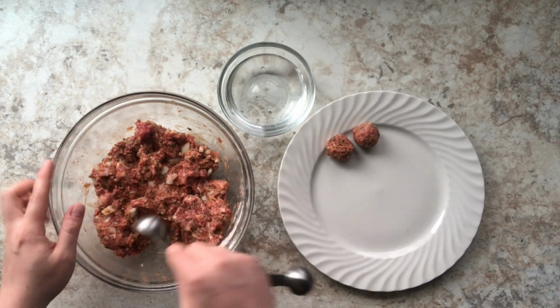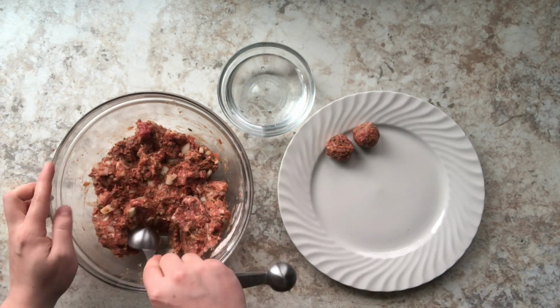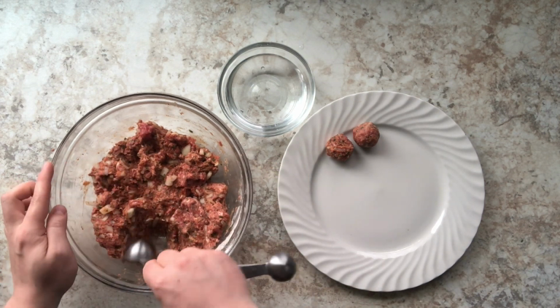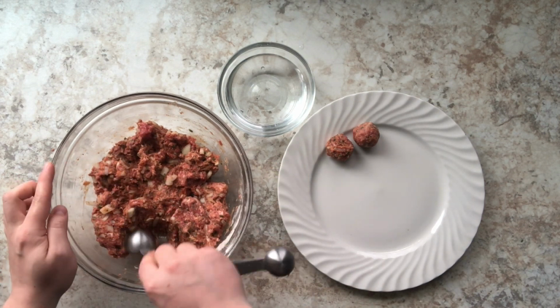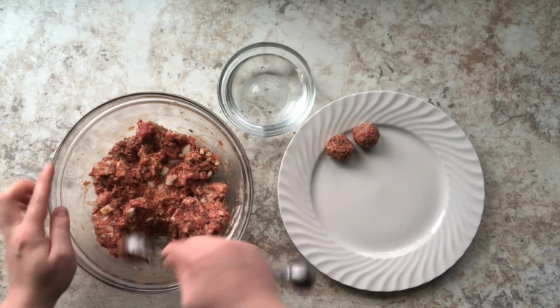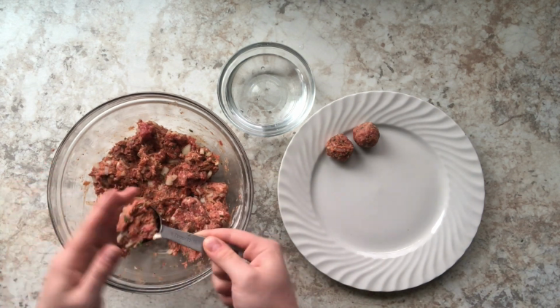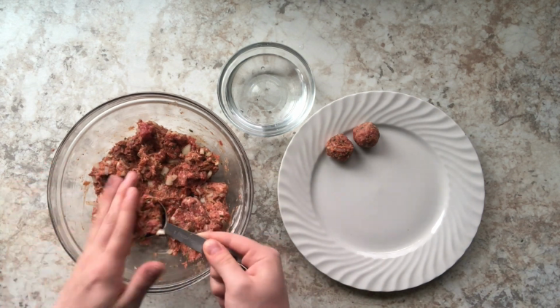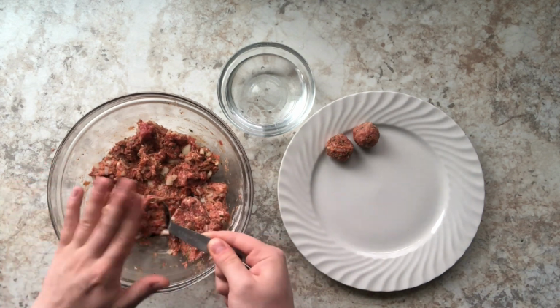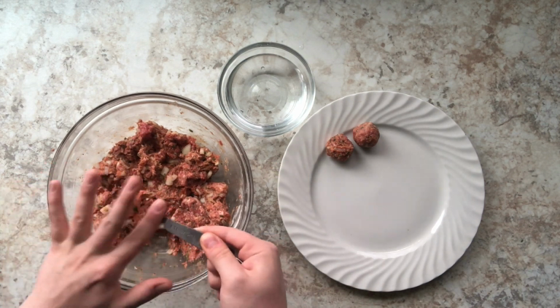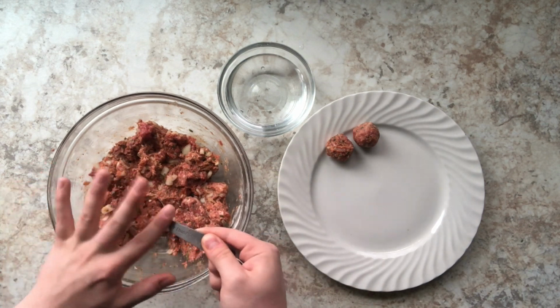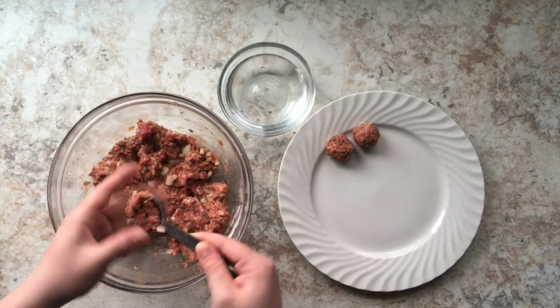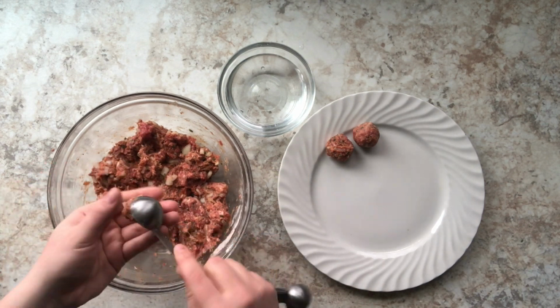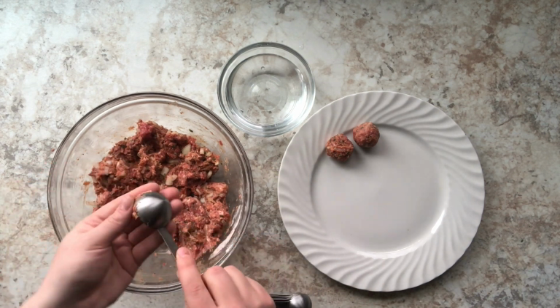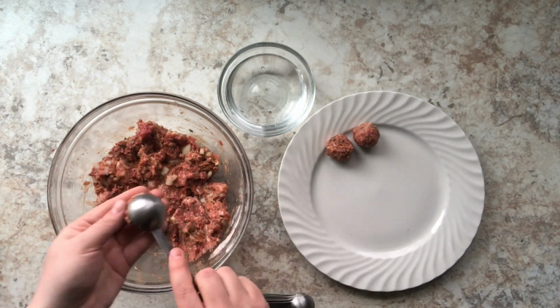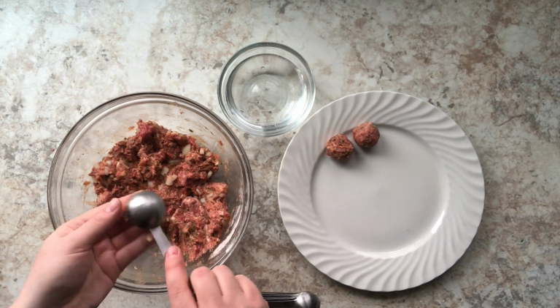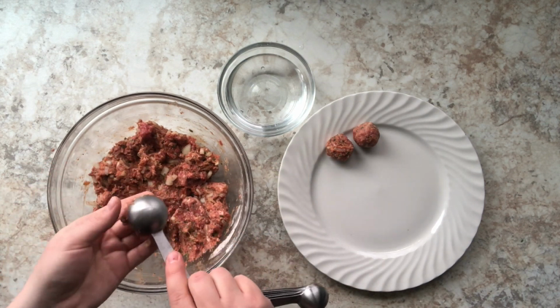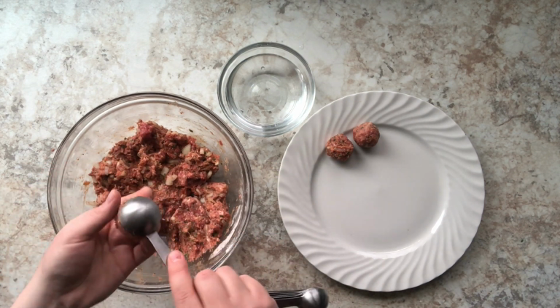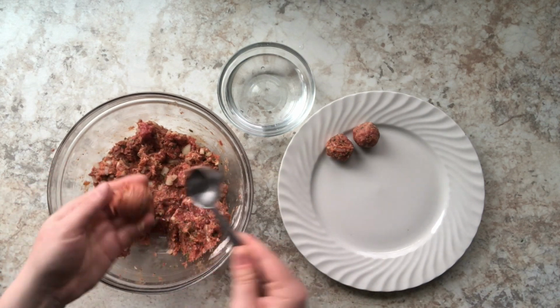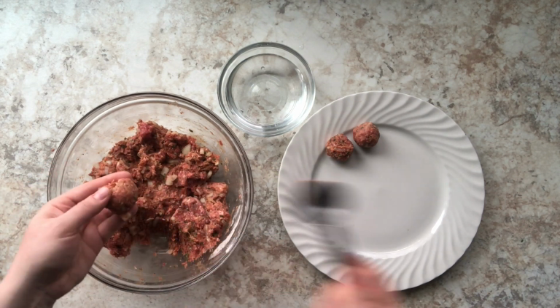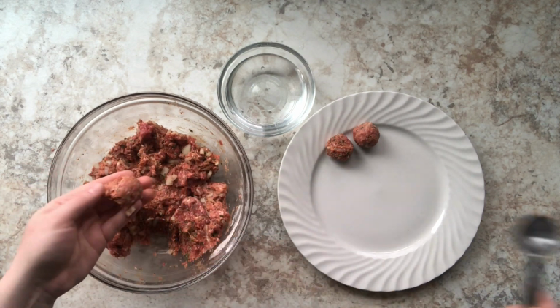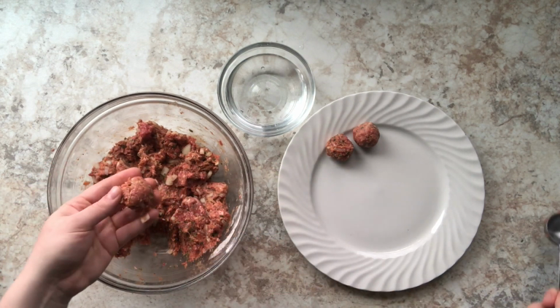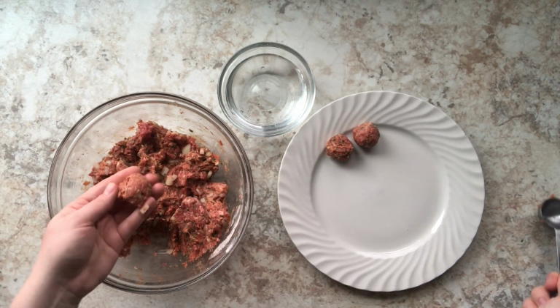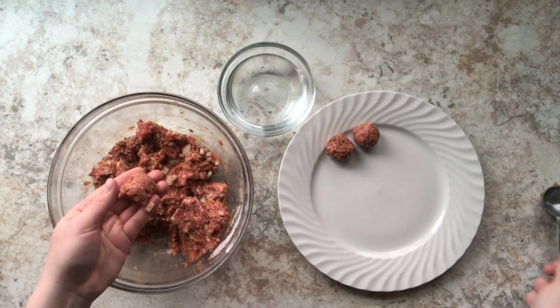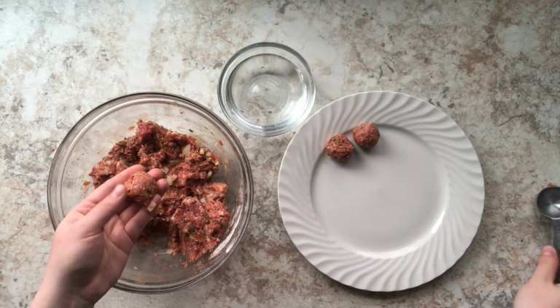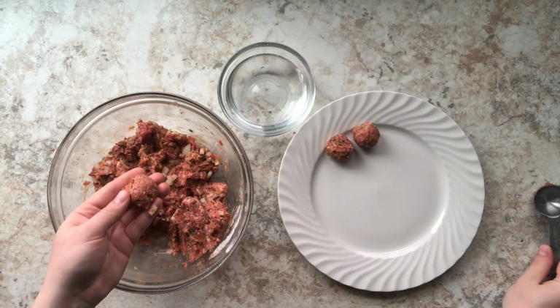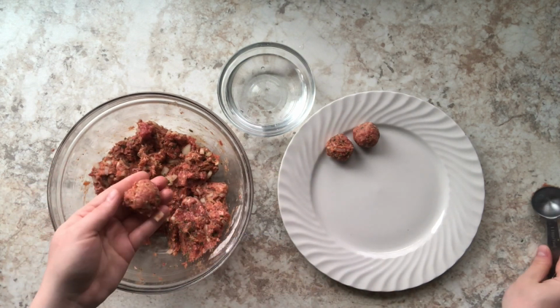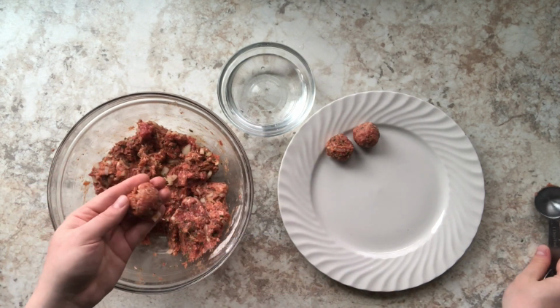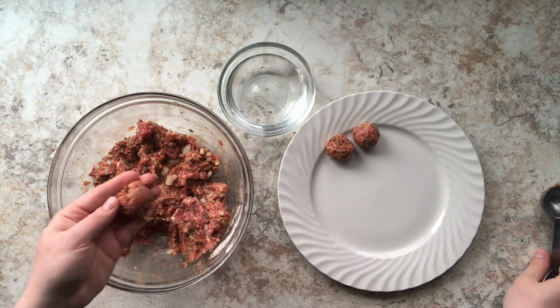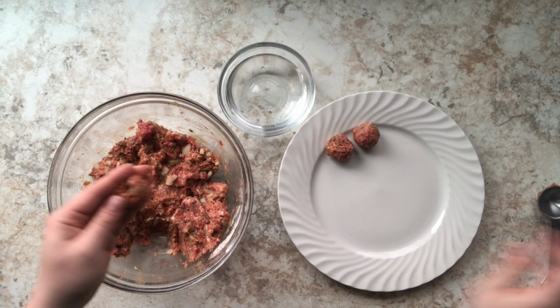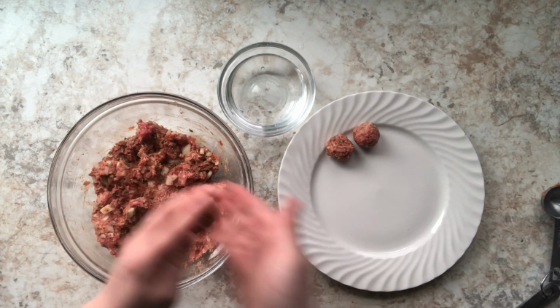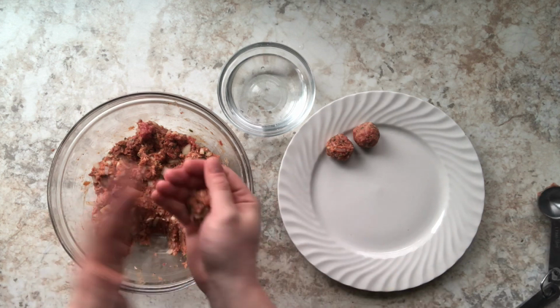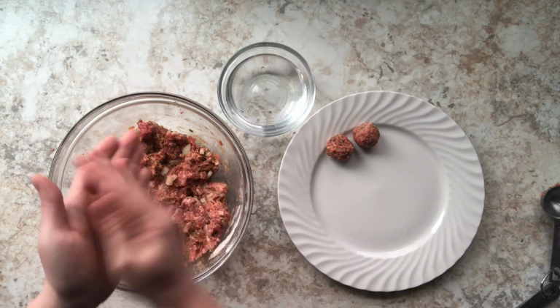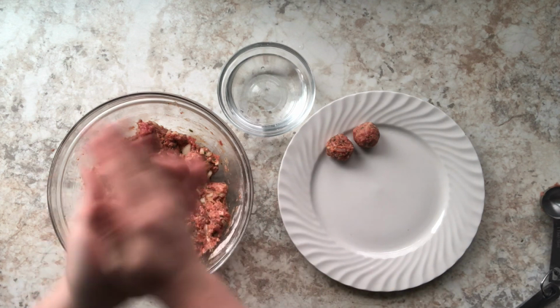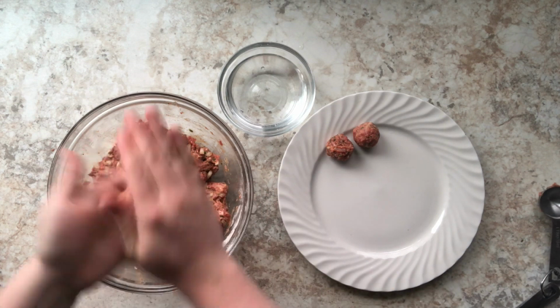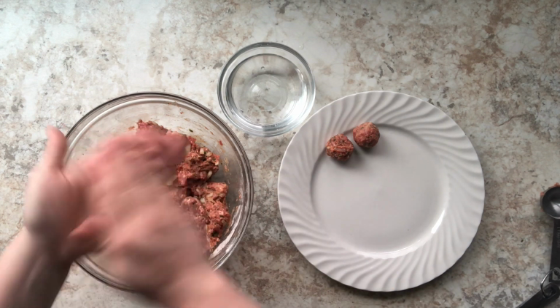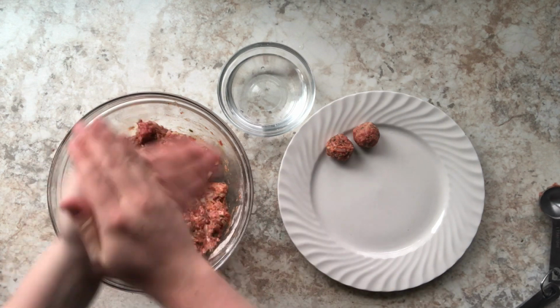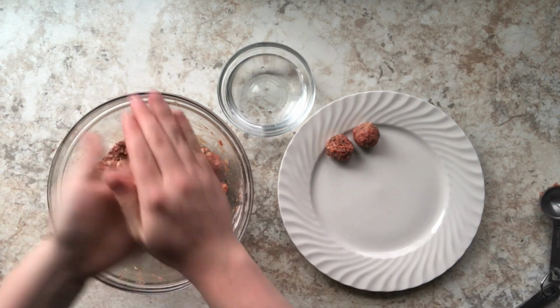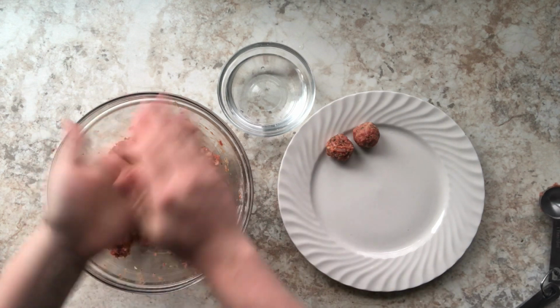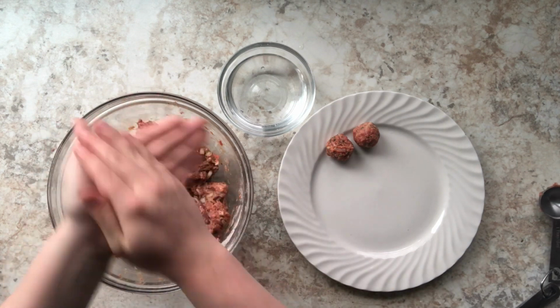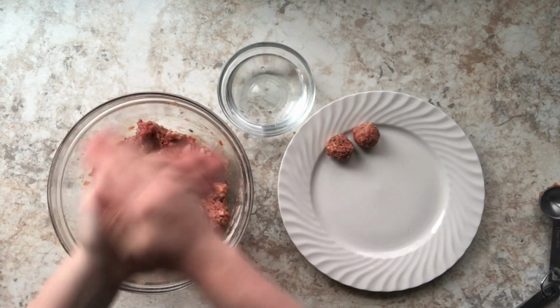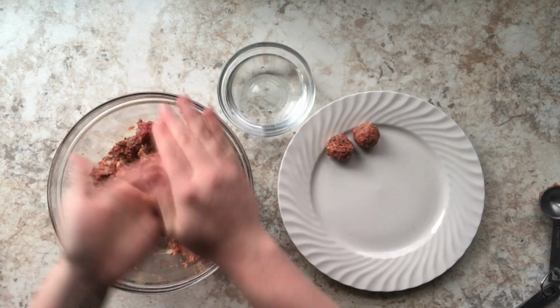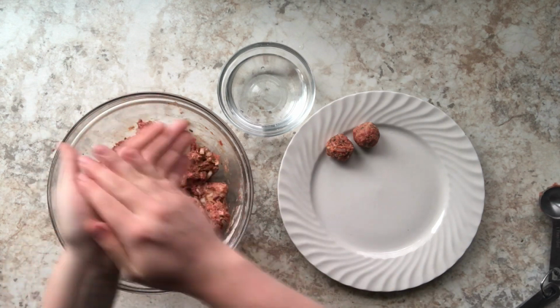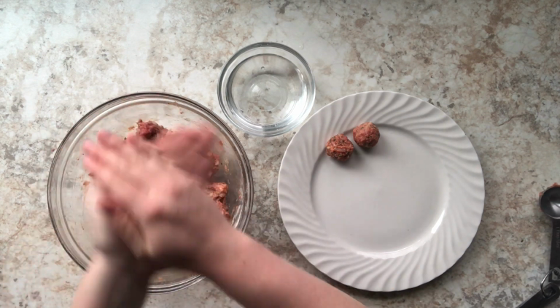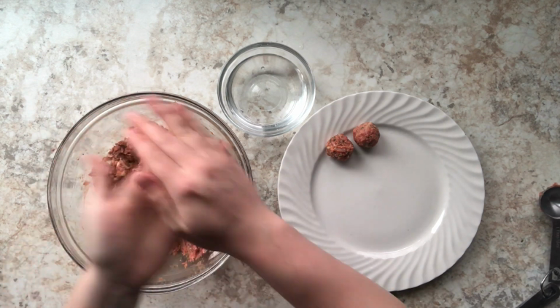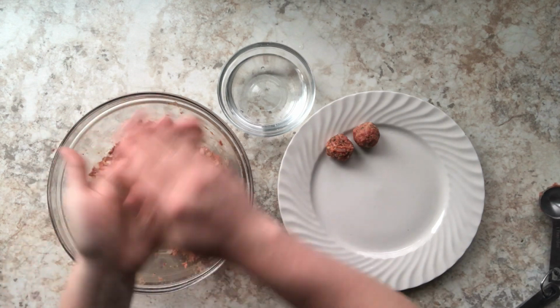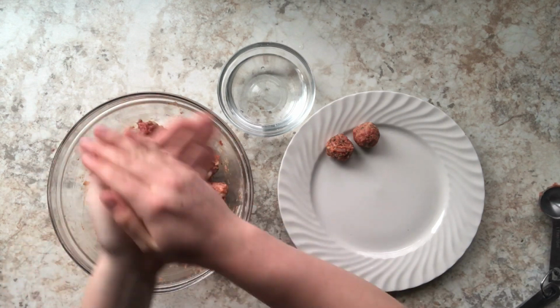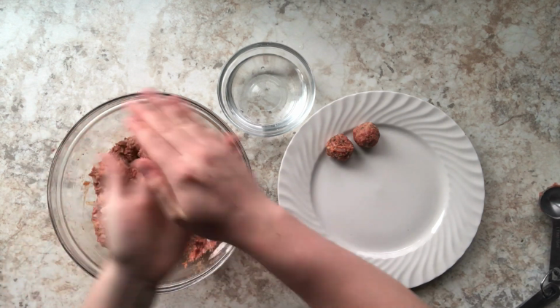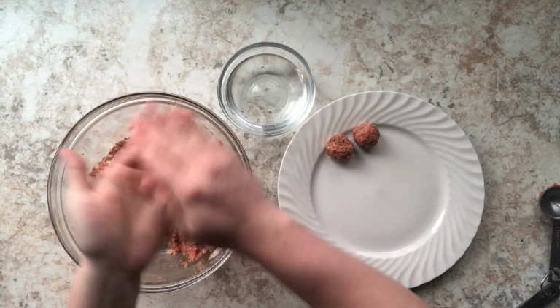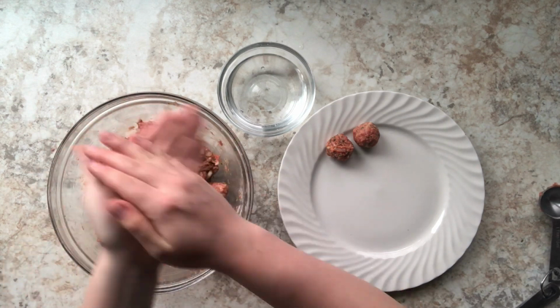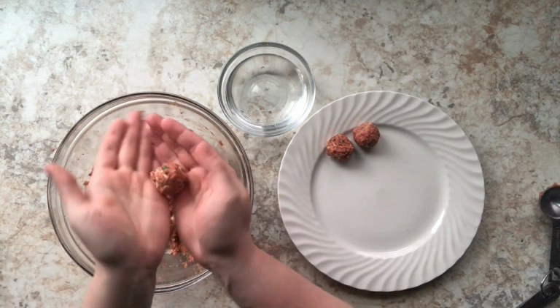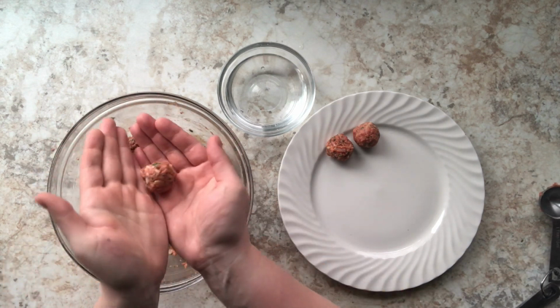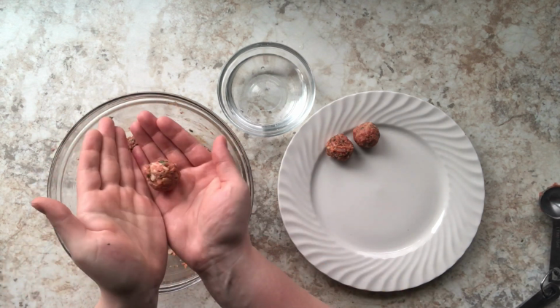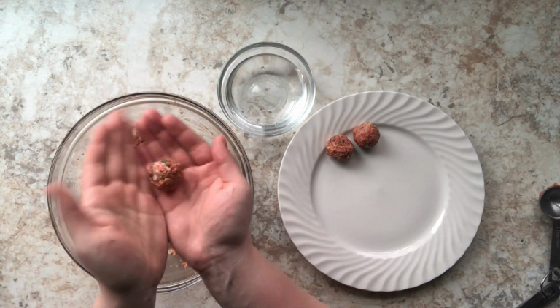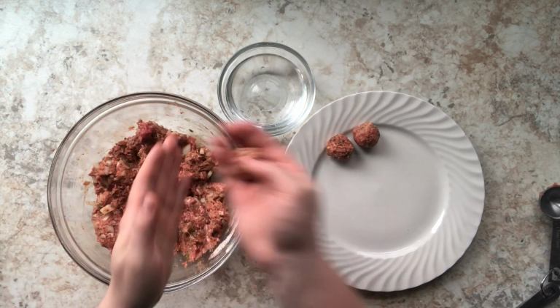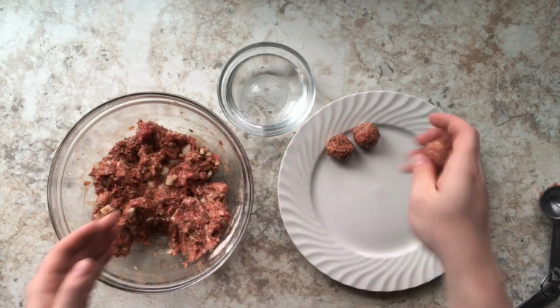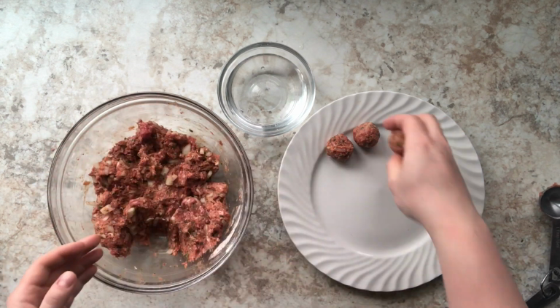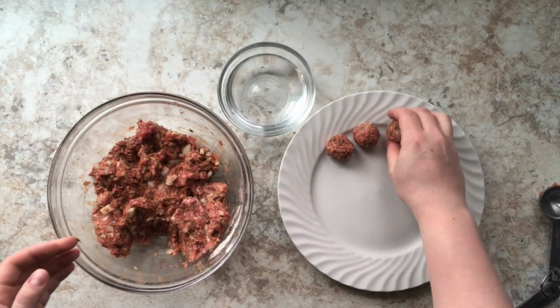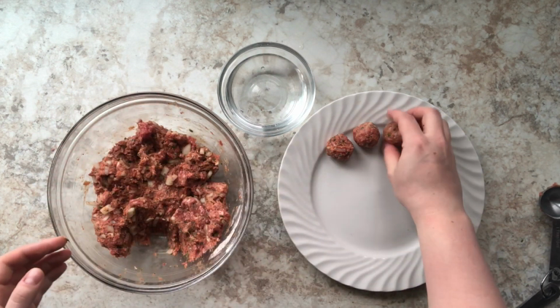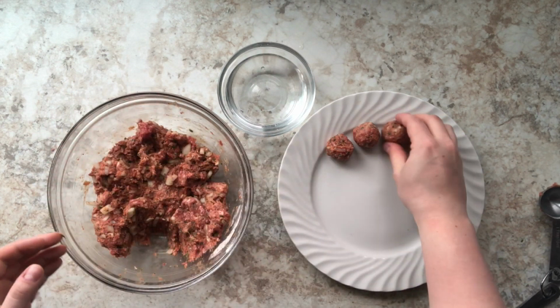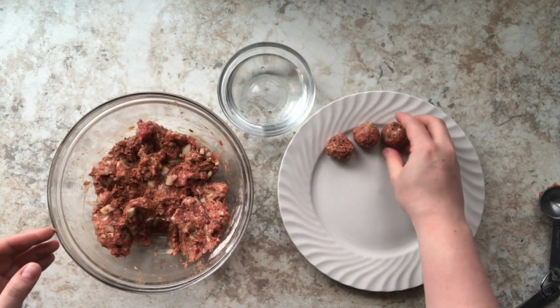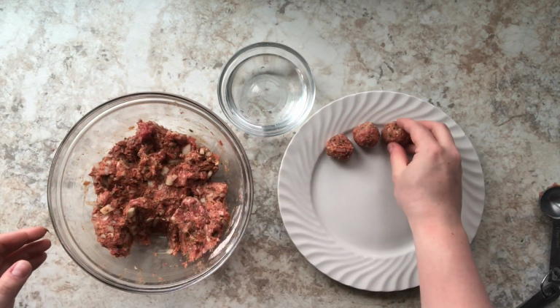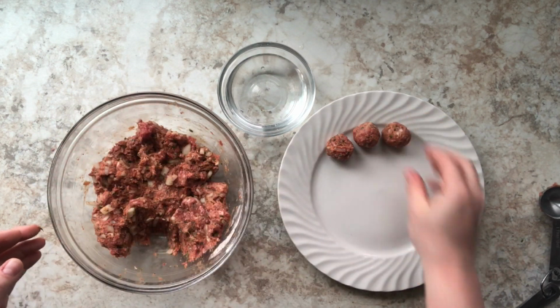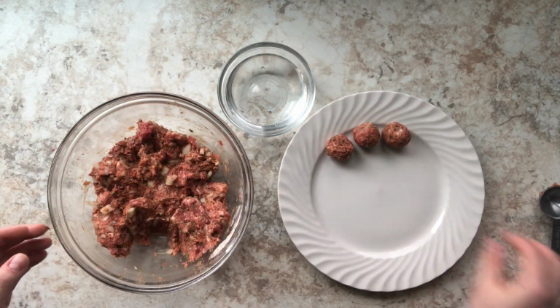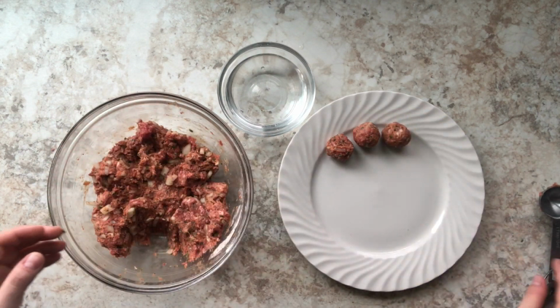That way you will have the exact same size meatballs every single time. We're just going to form all of those meatballs until we've used up the meat.